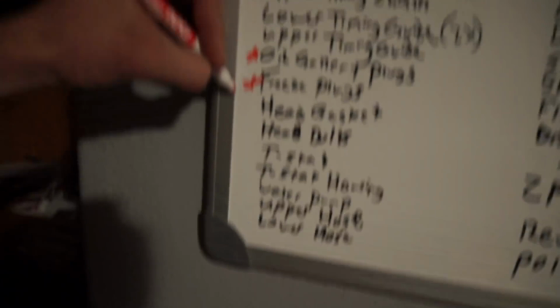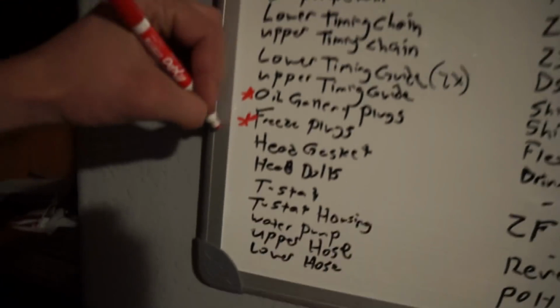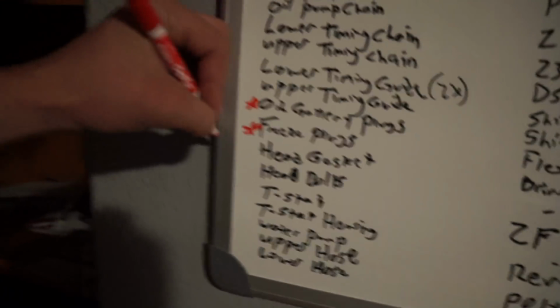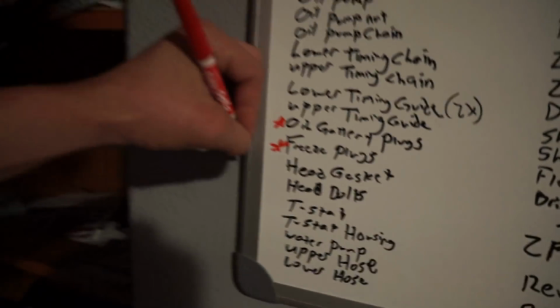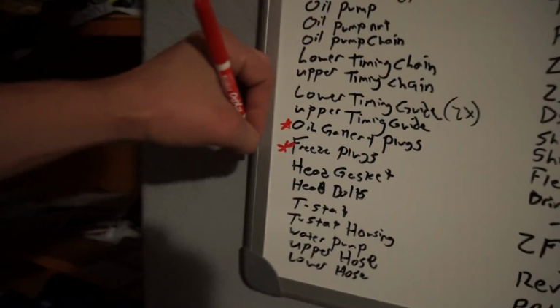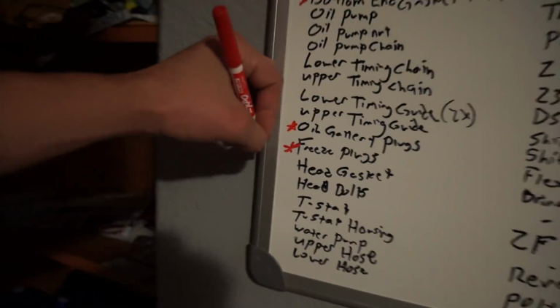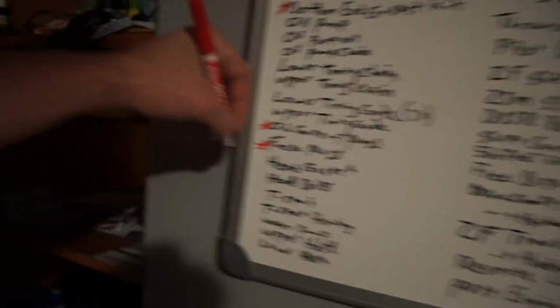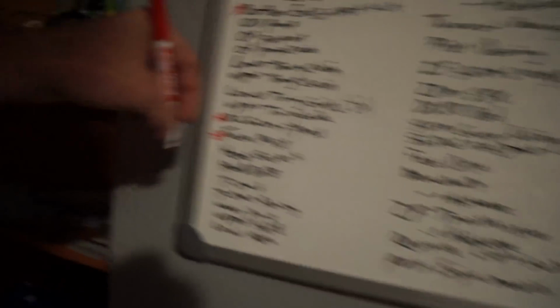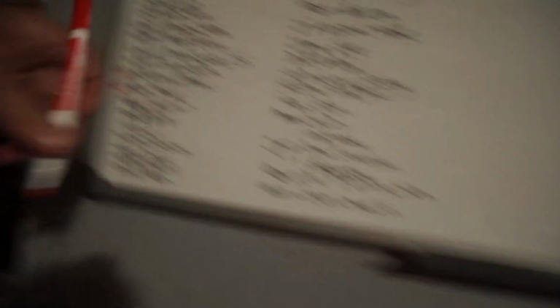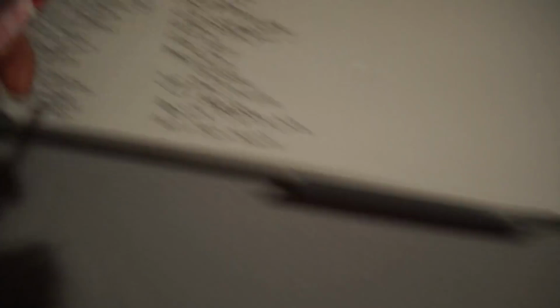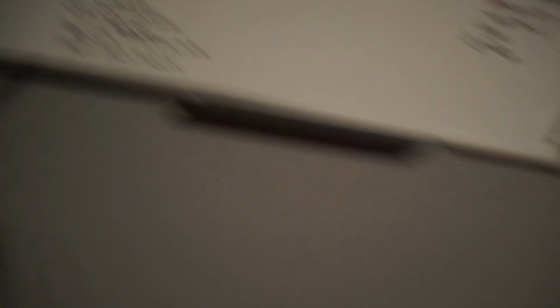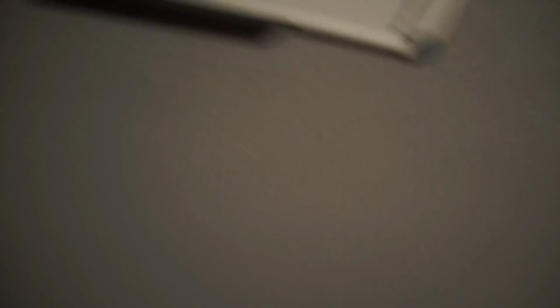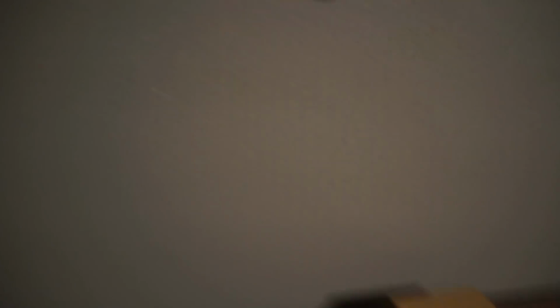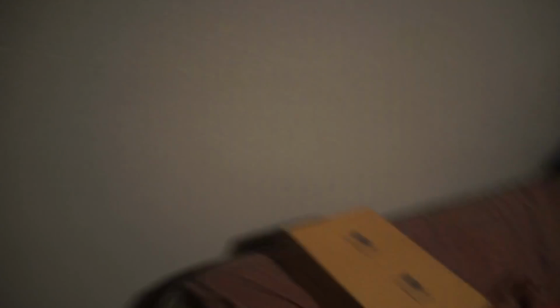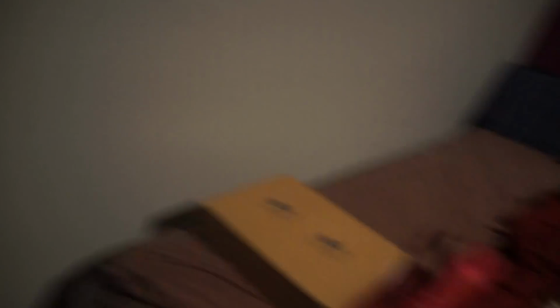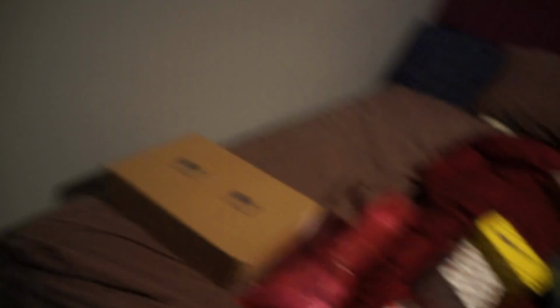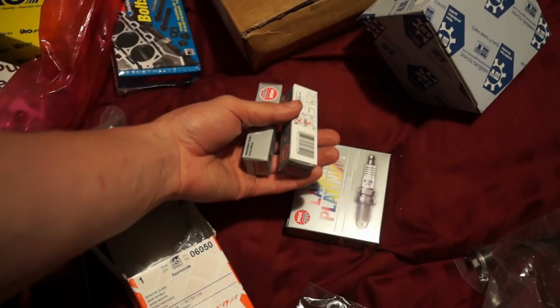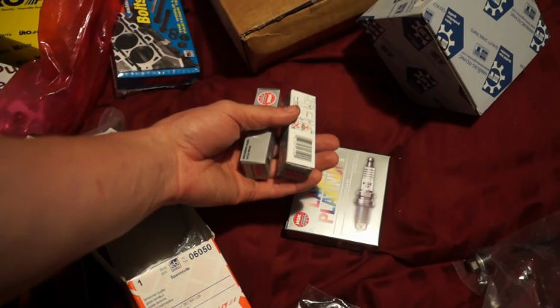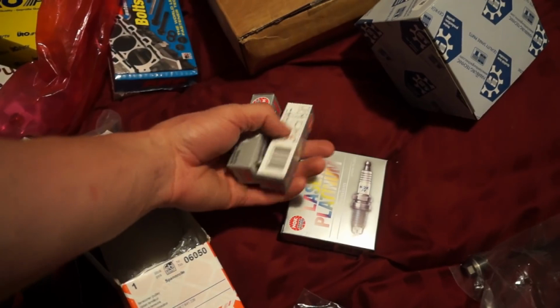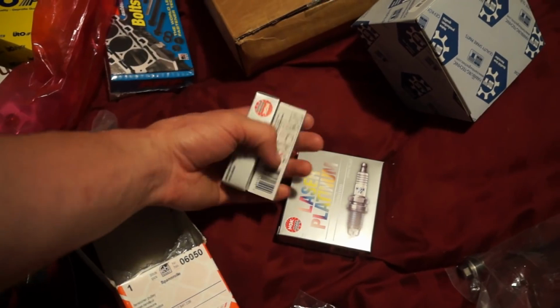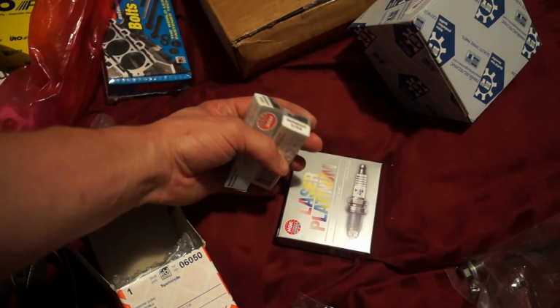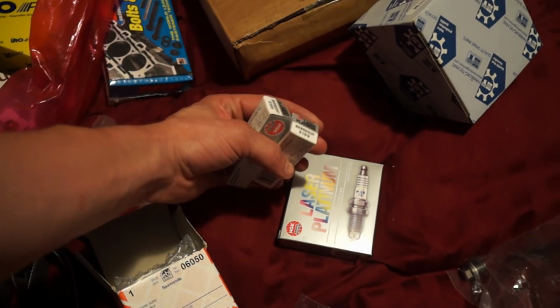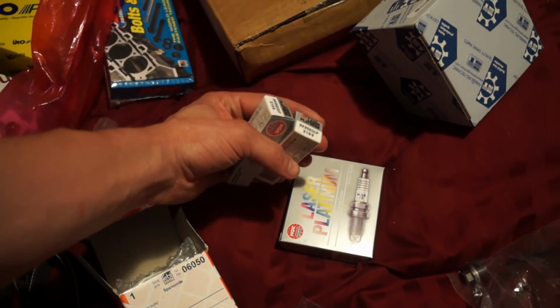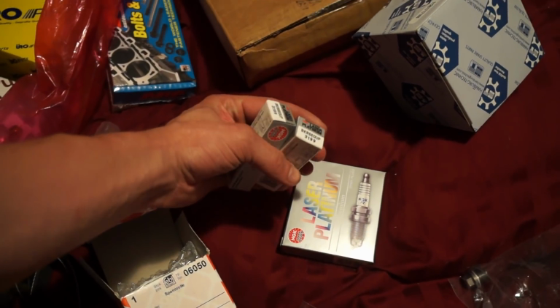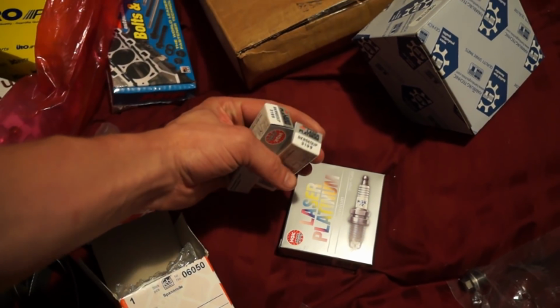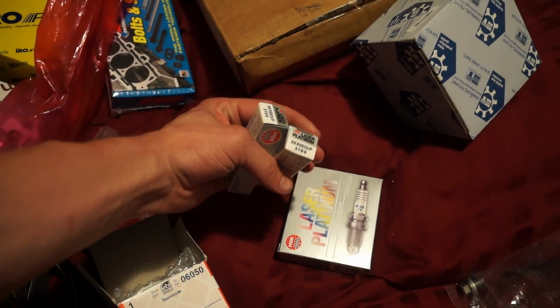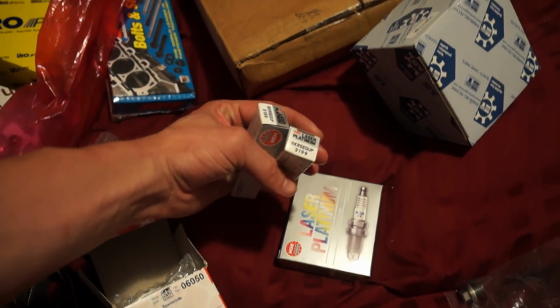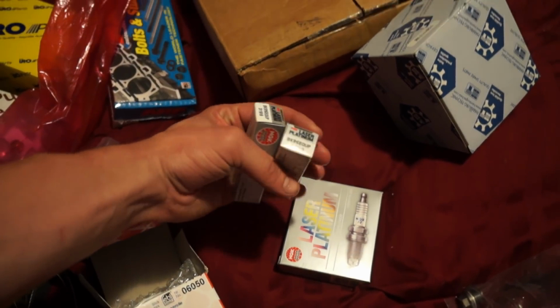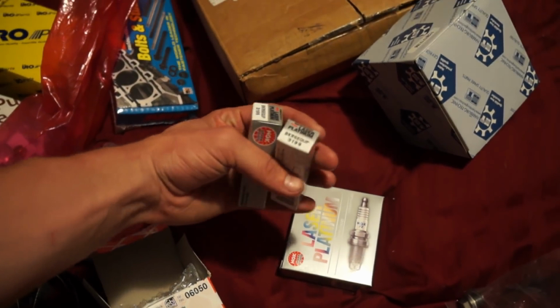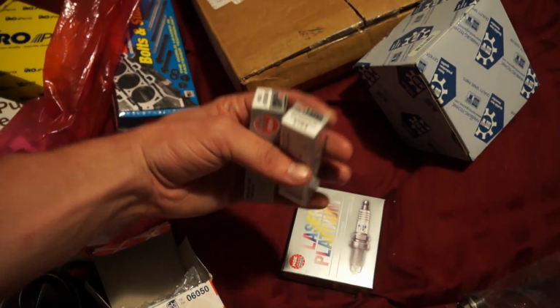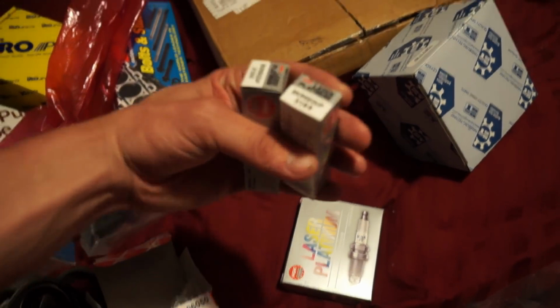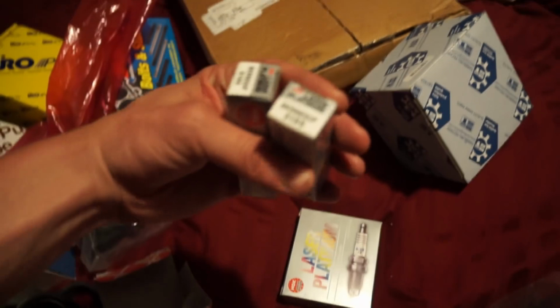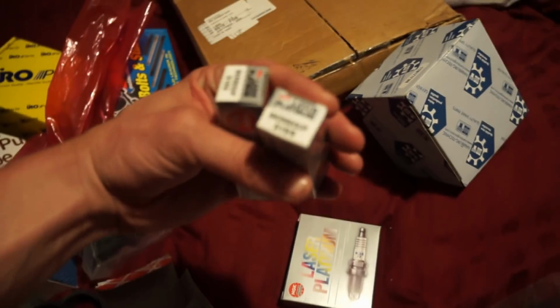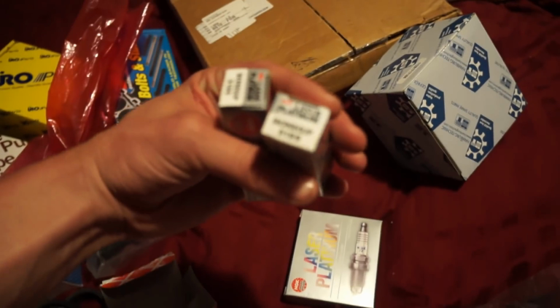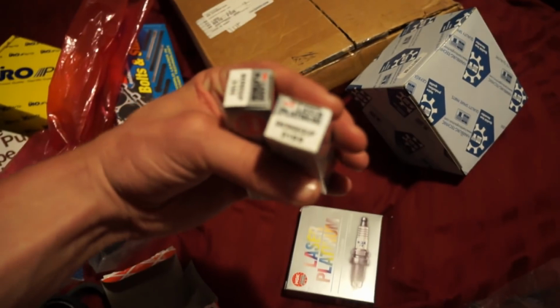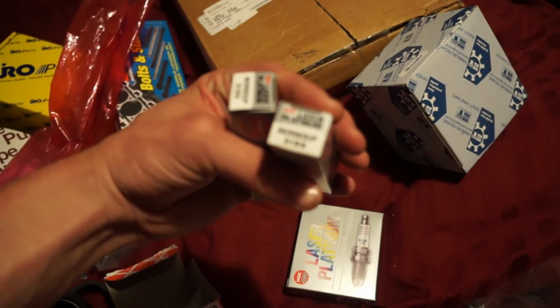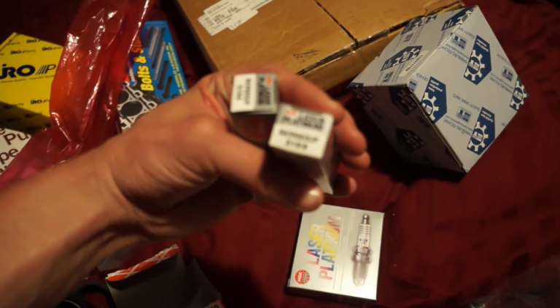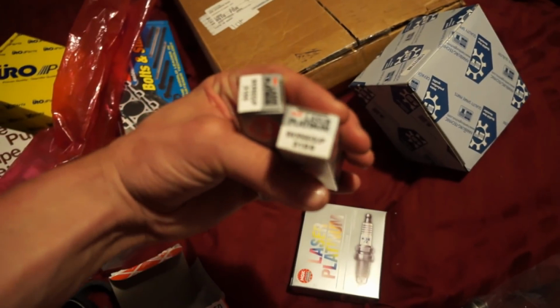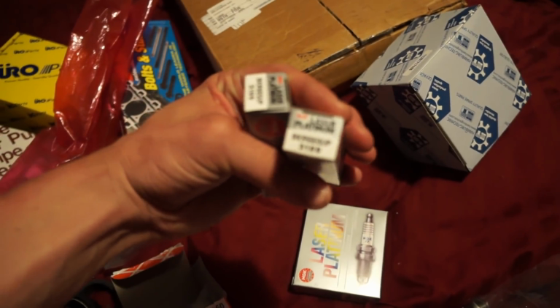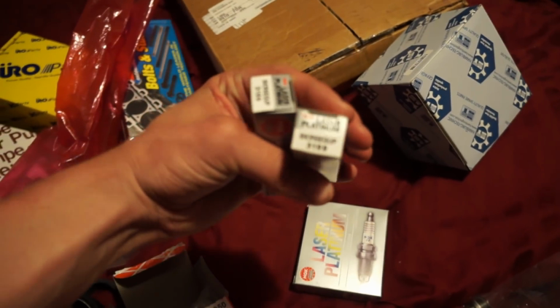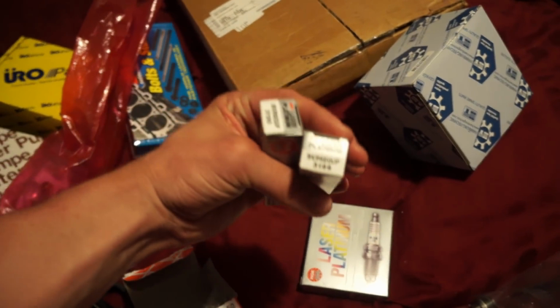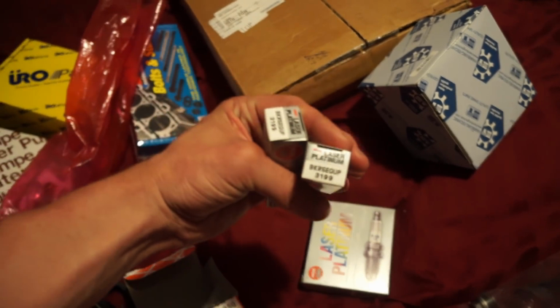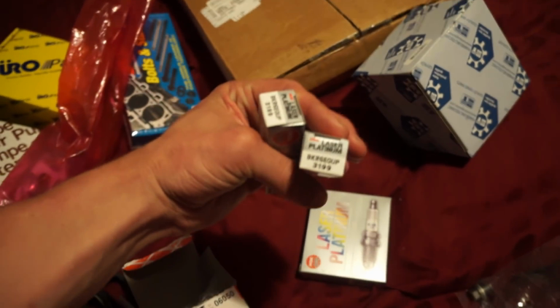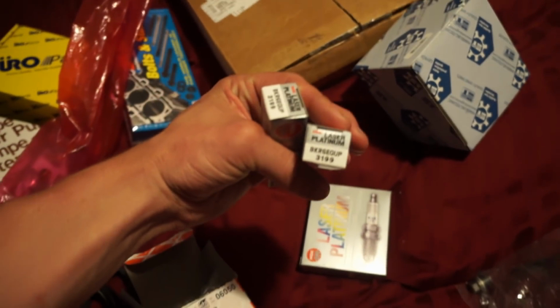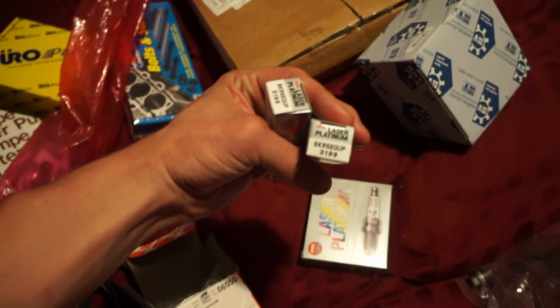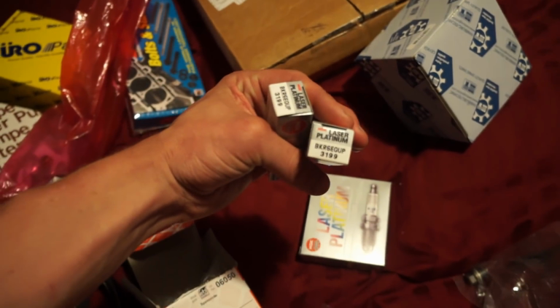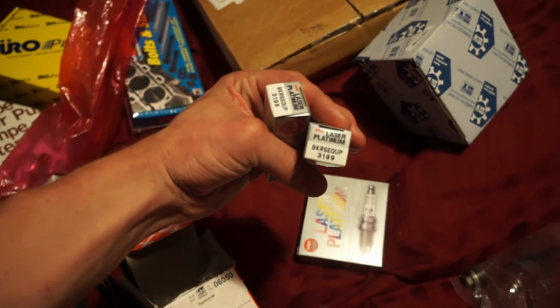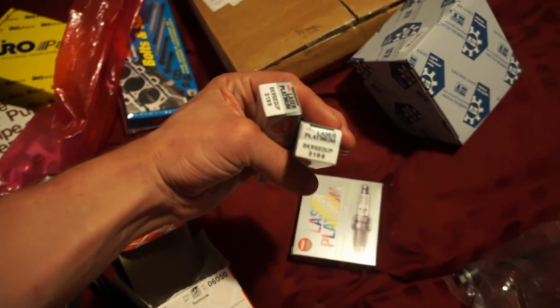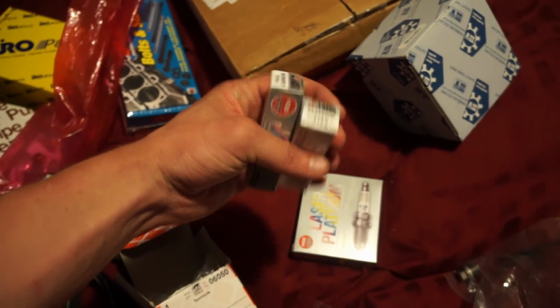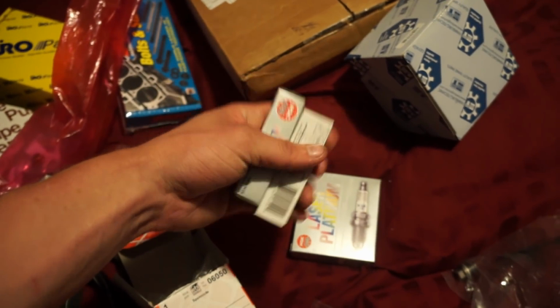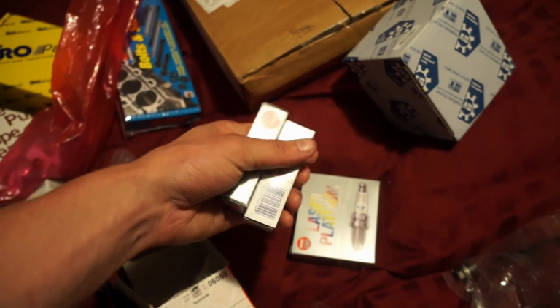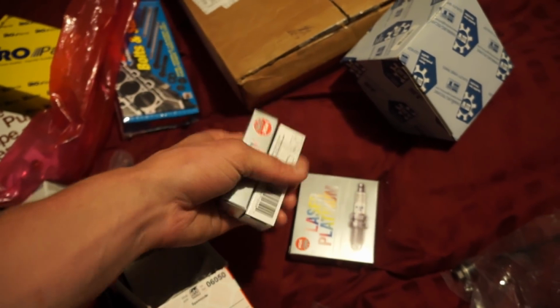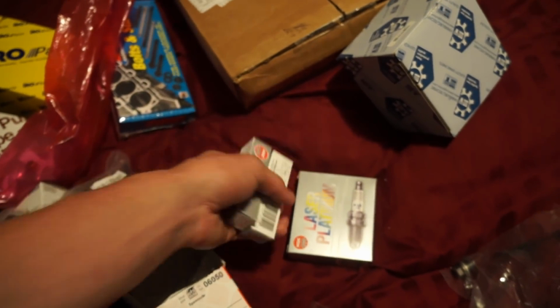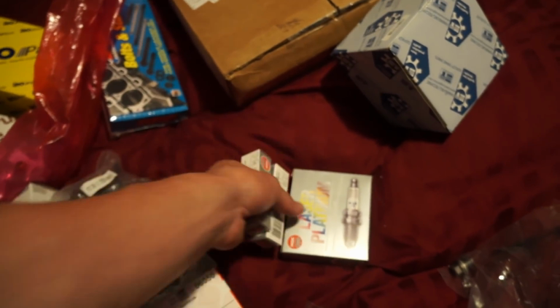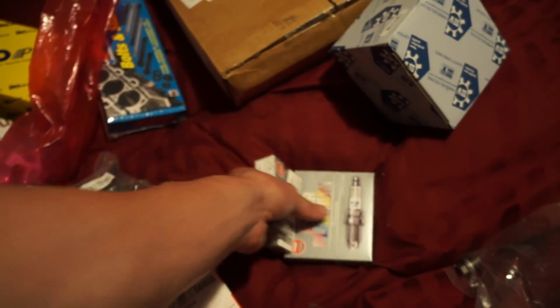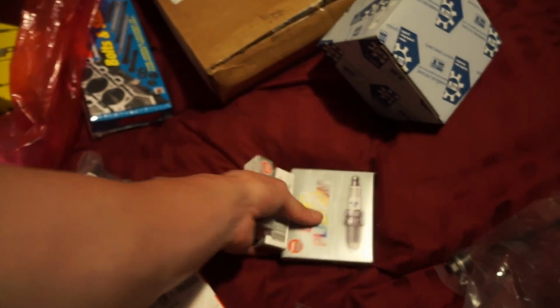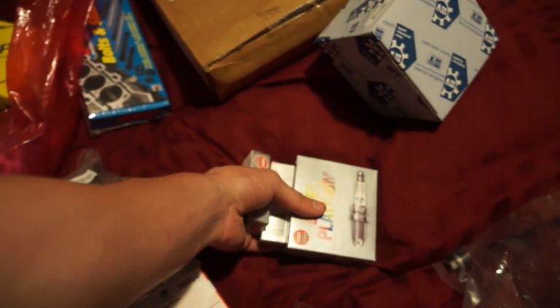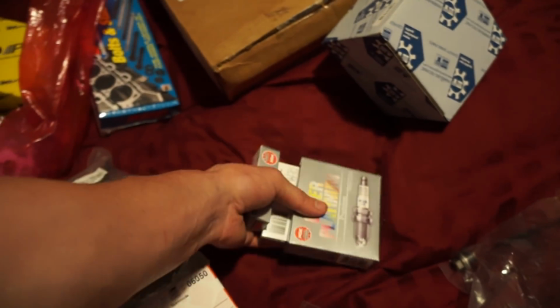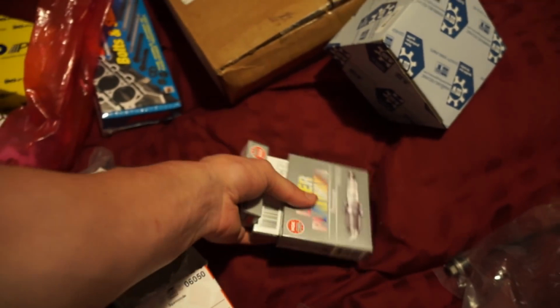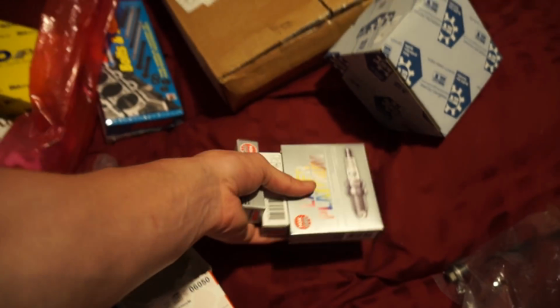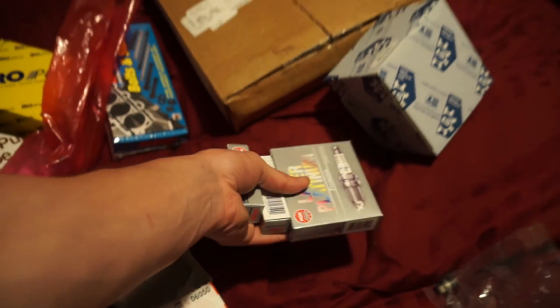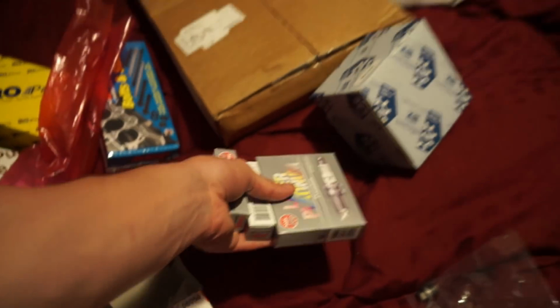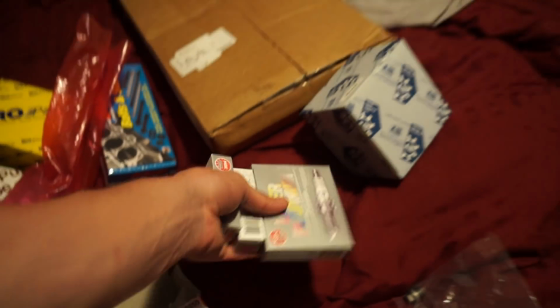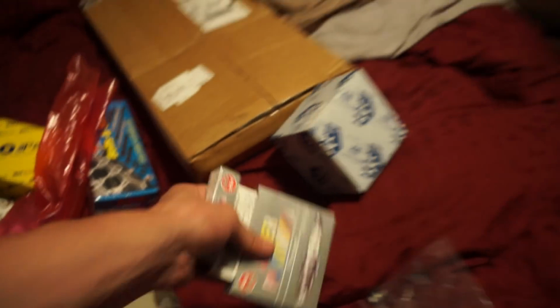I got some freeze plugs — let me count: one, two, three, four, five, six, seven — brand new freeze plugs, very nice.